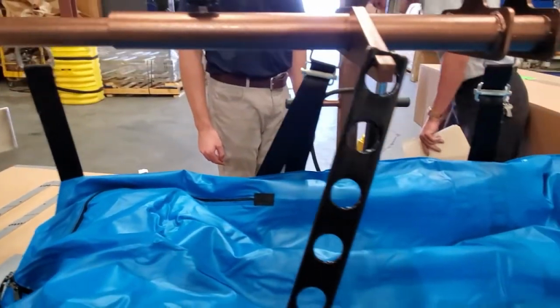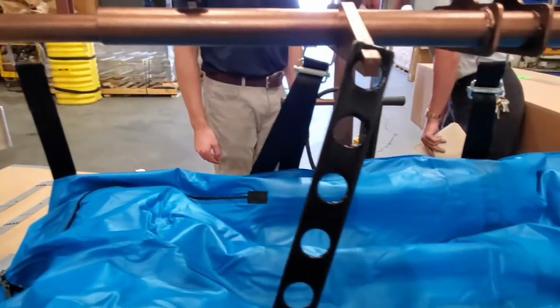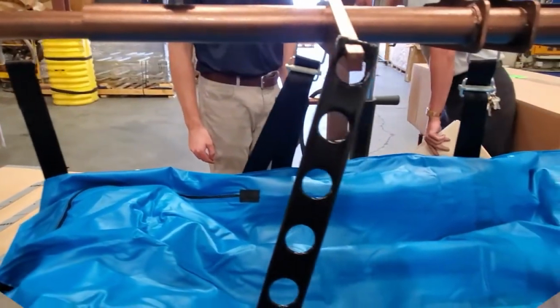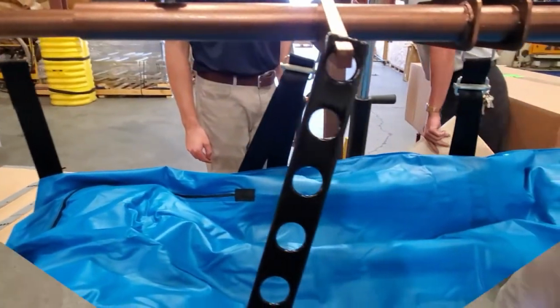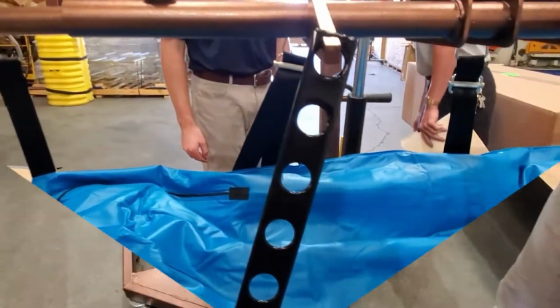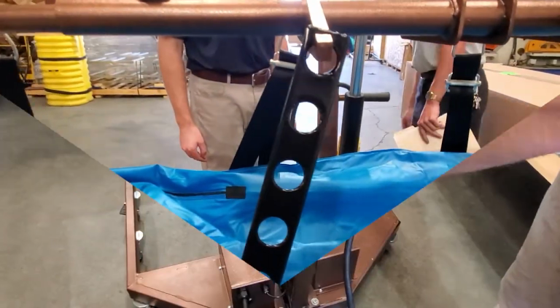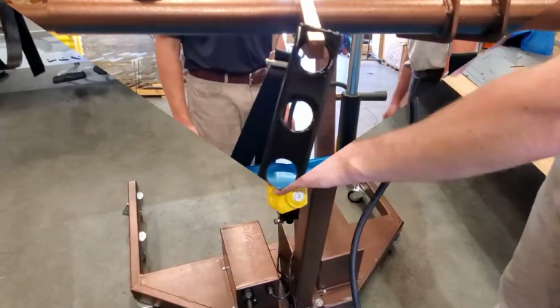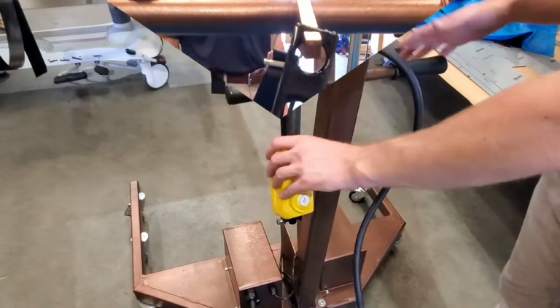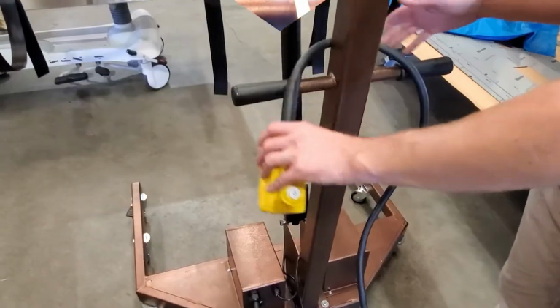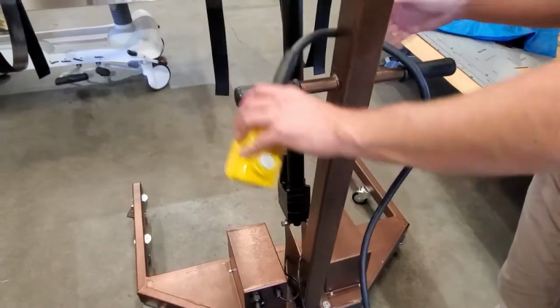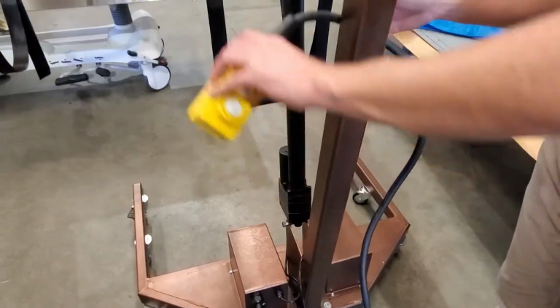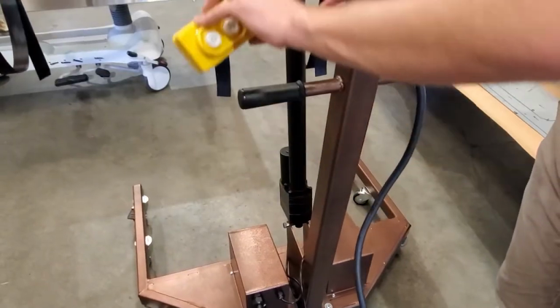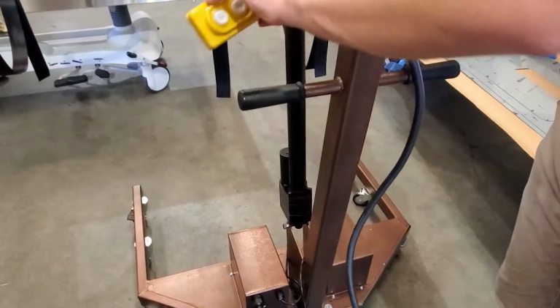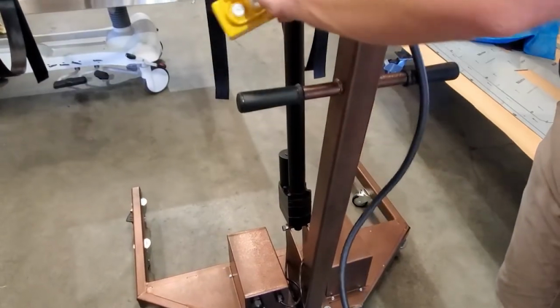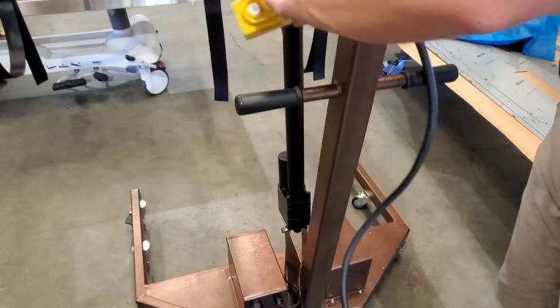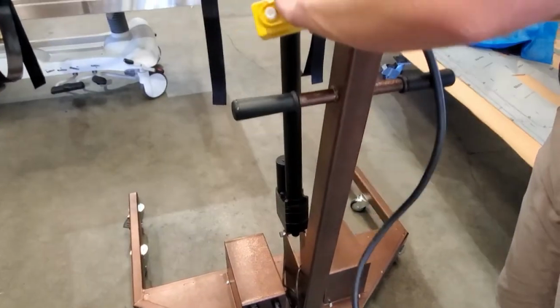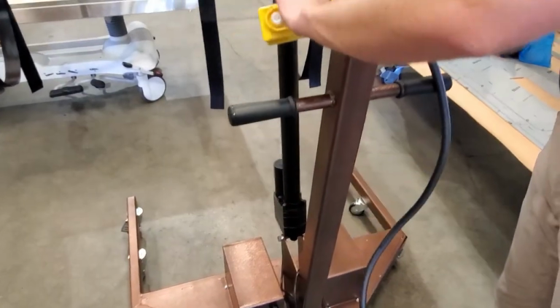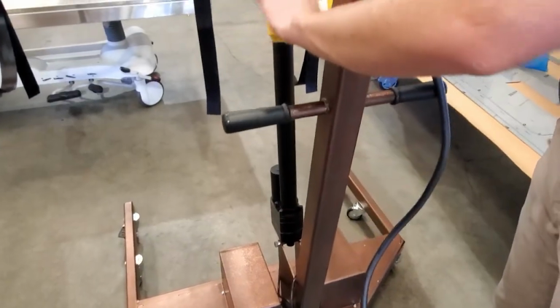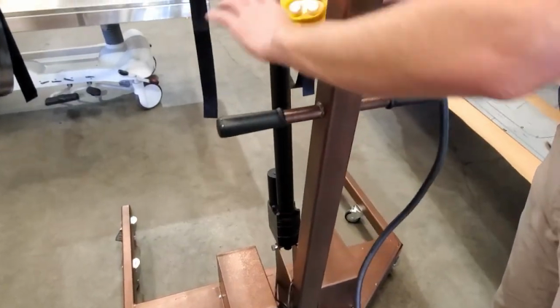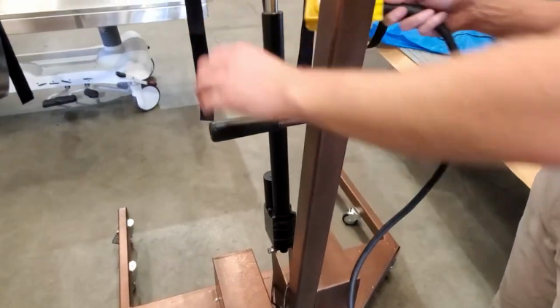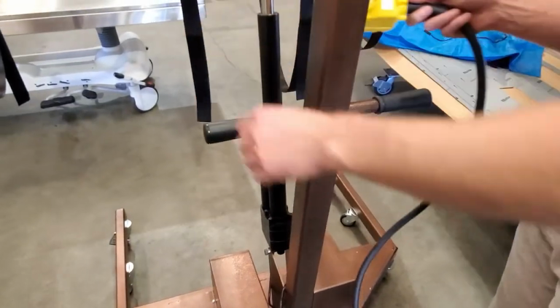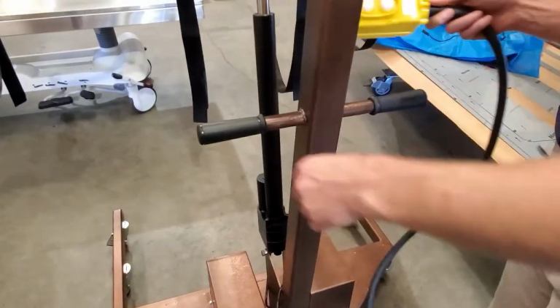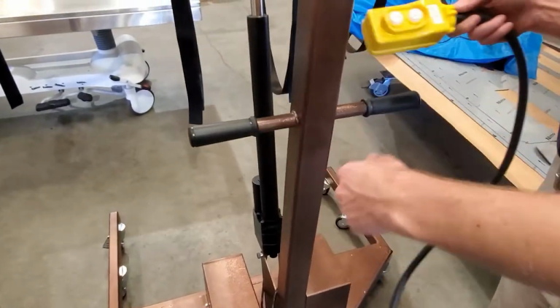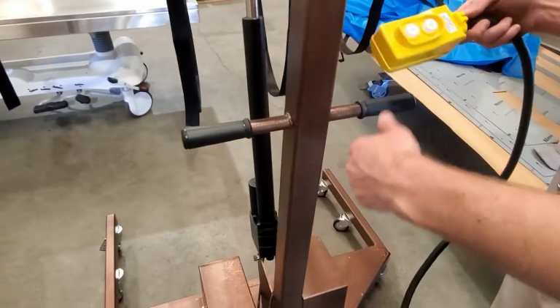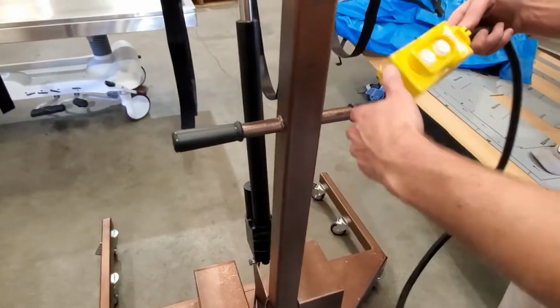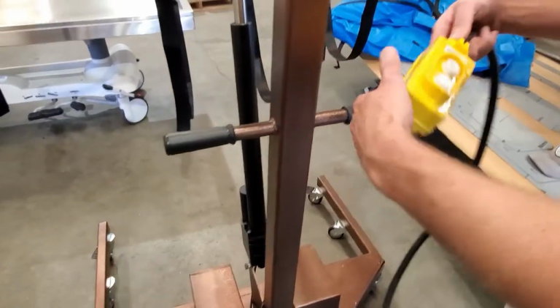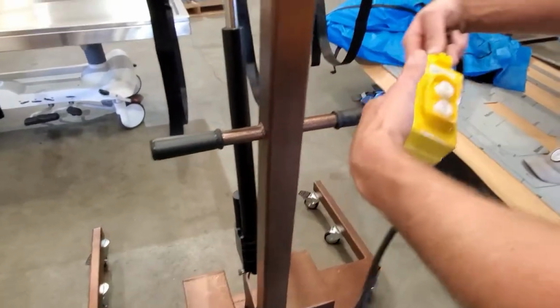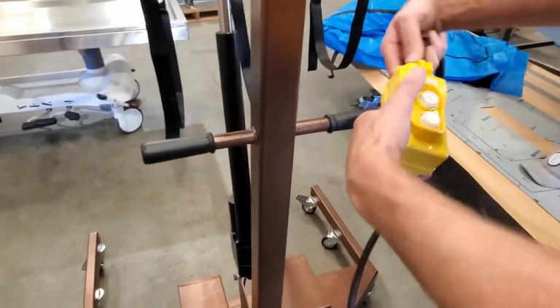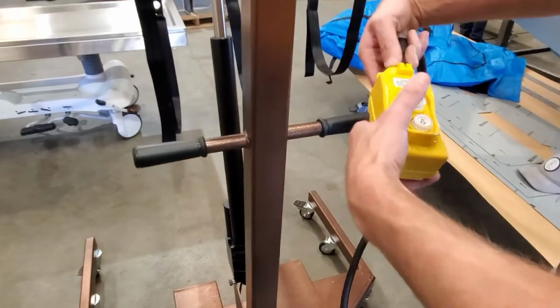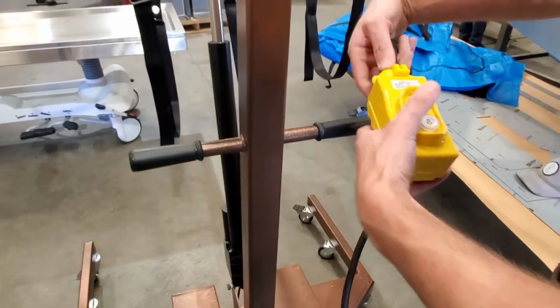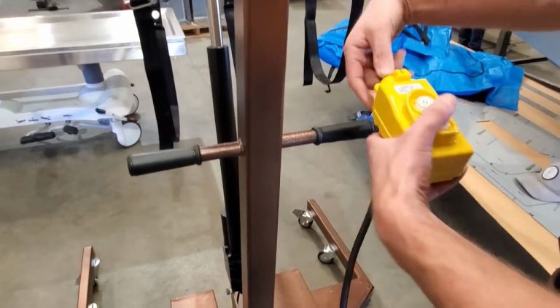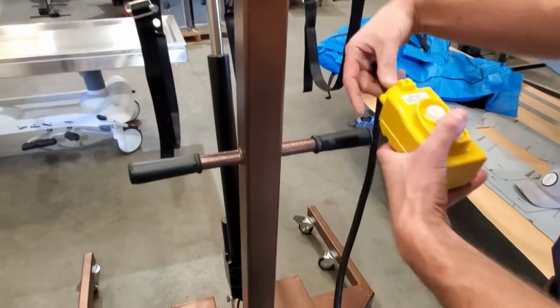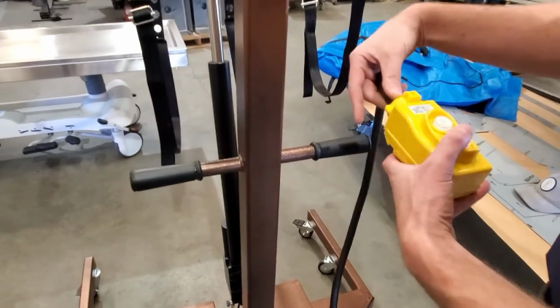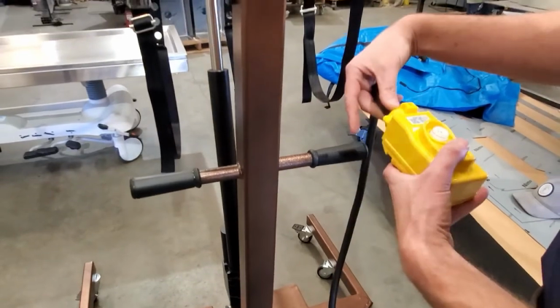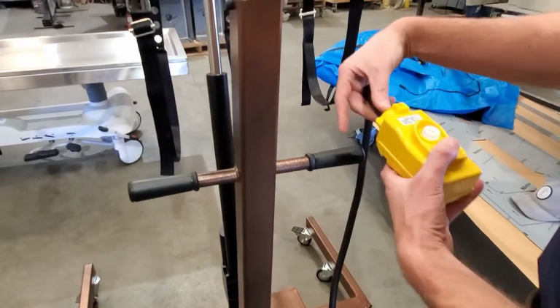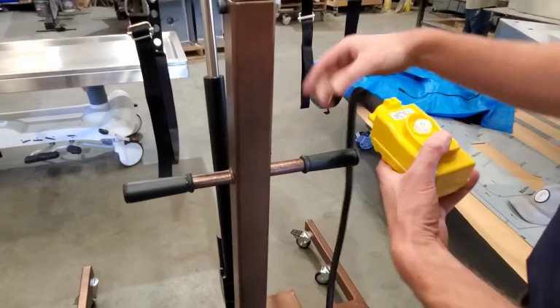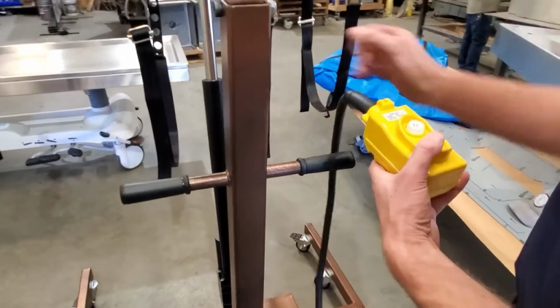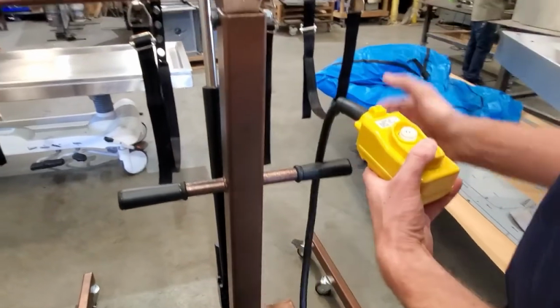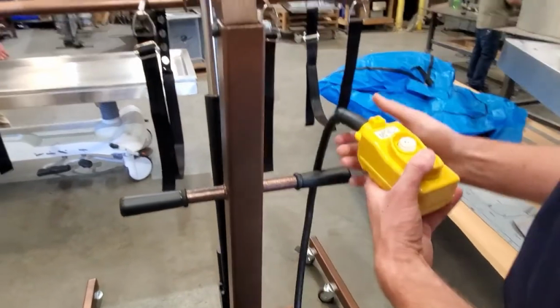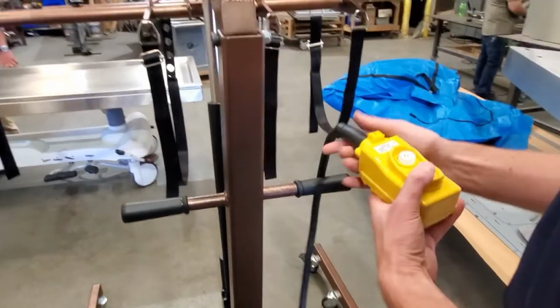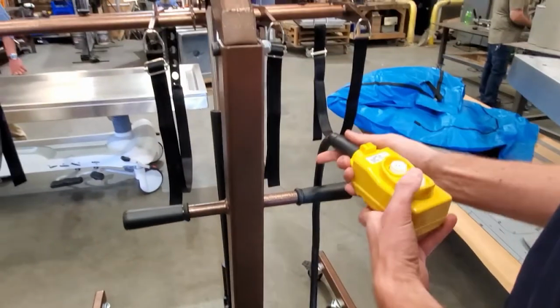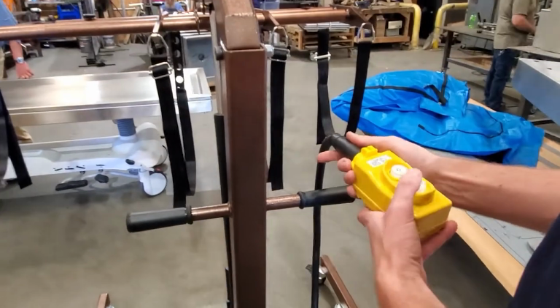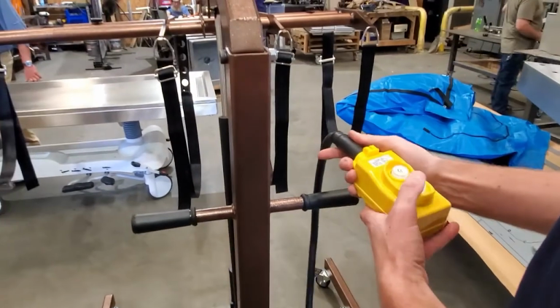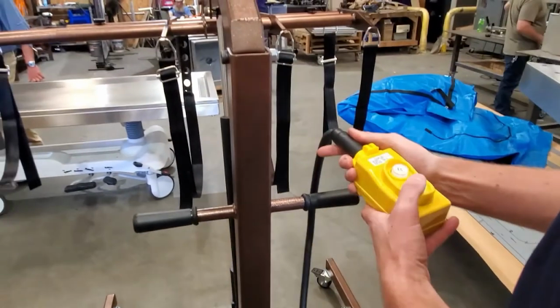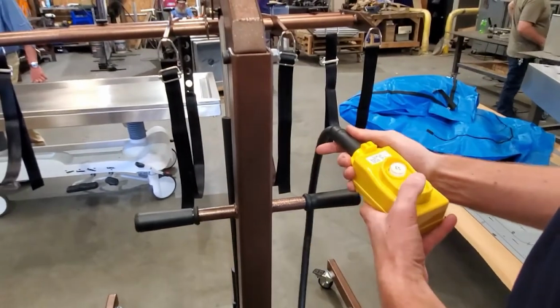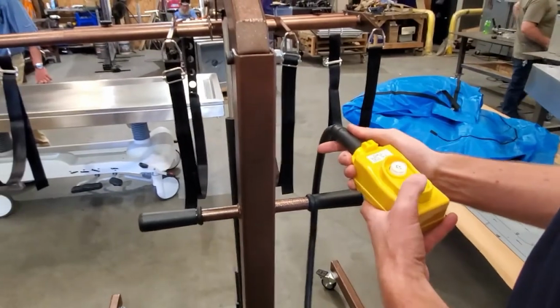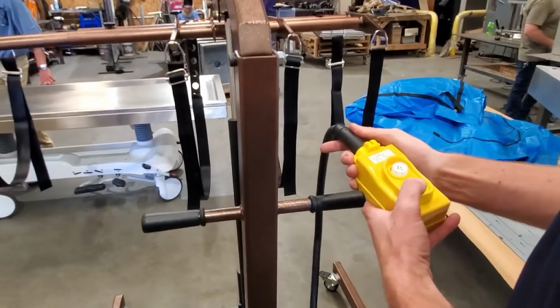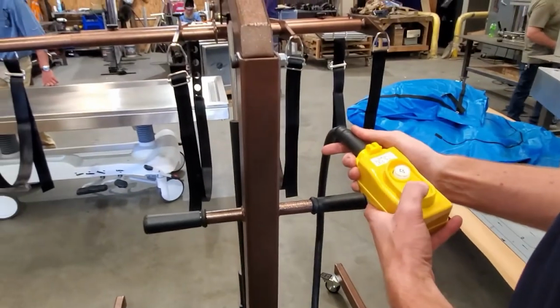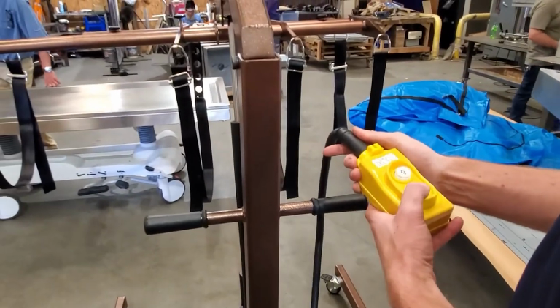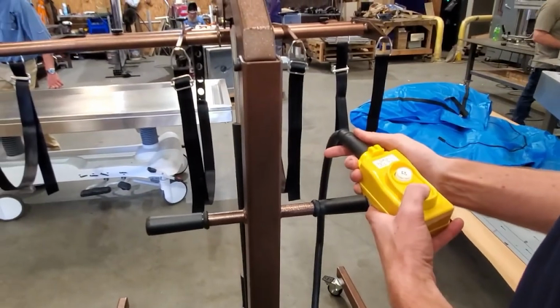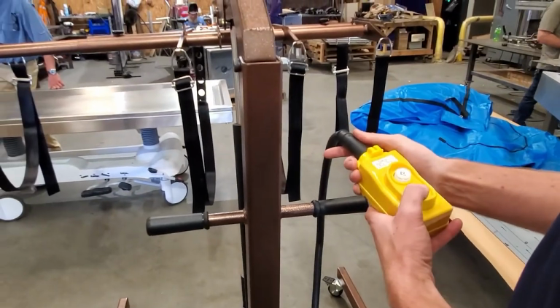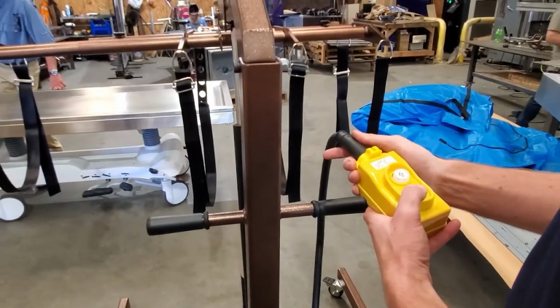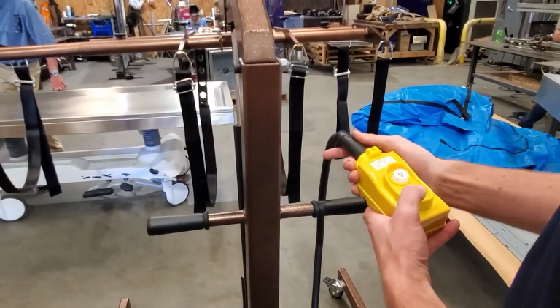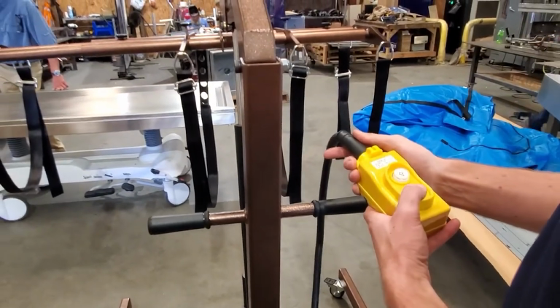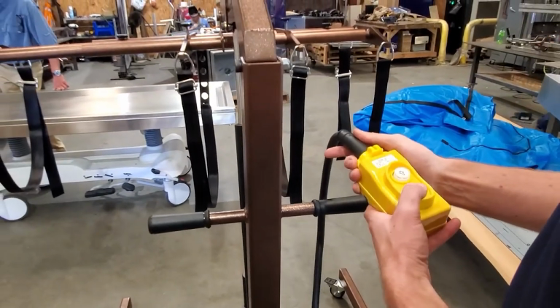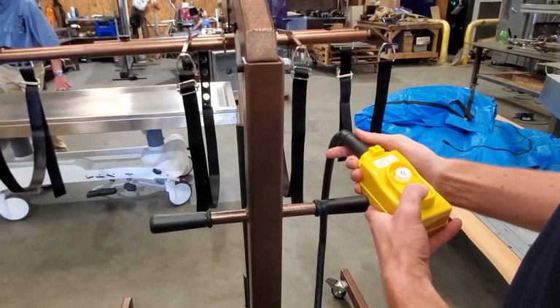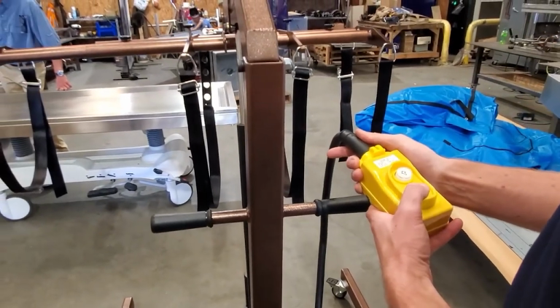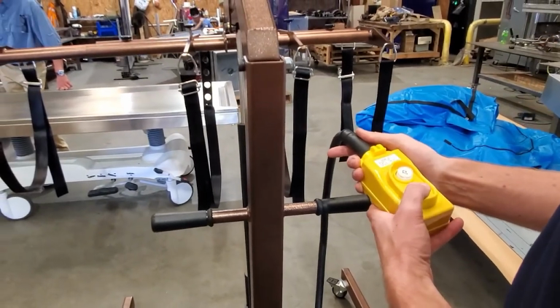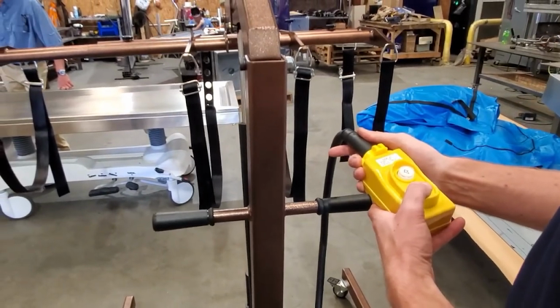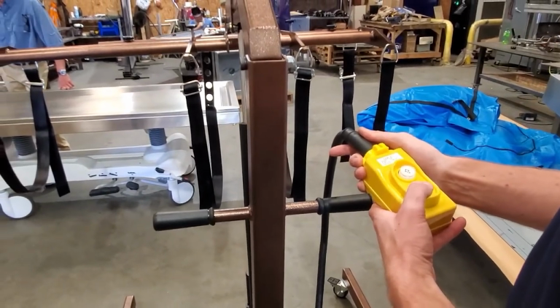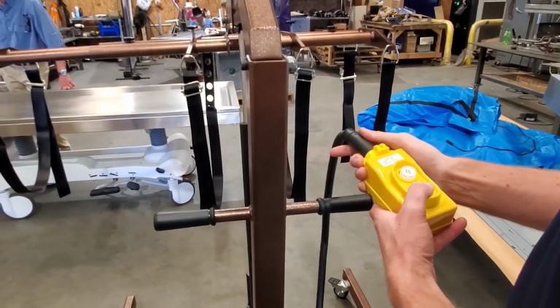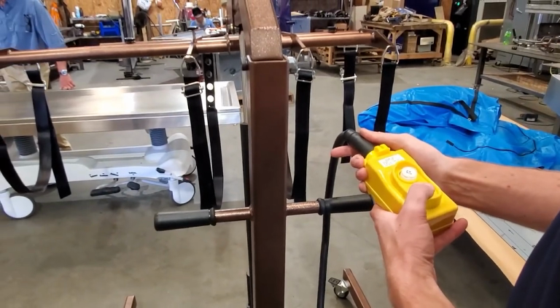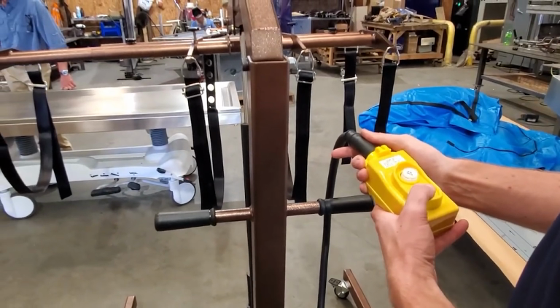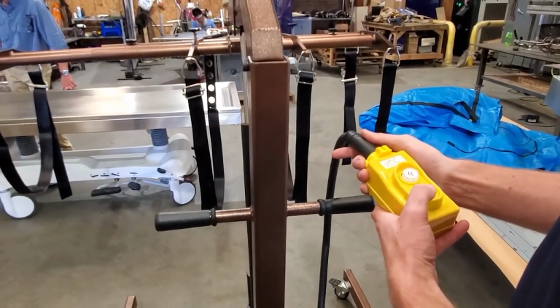Our fully electric body casket lift can be operated plugged directly into a standard outlet, or cordlessly by the onboard rechargeable battery.